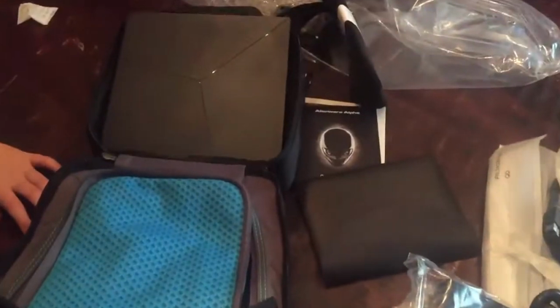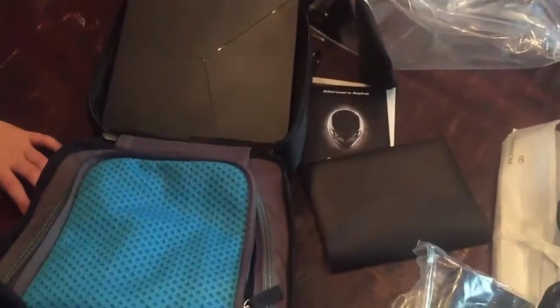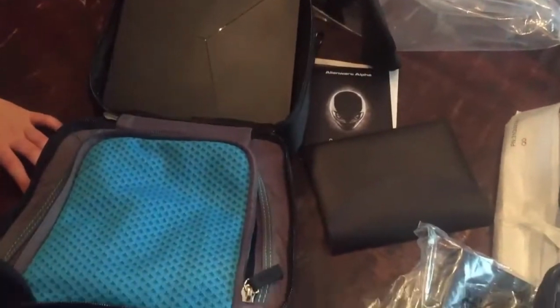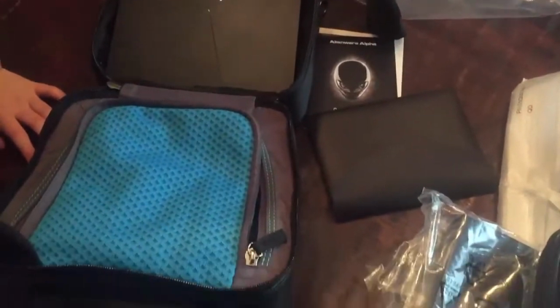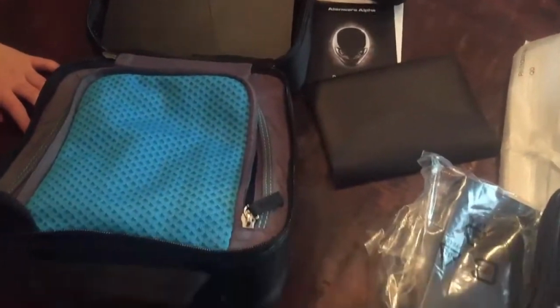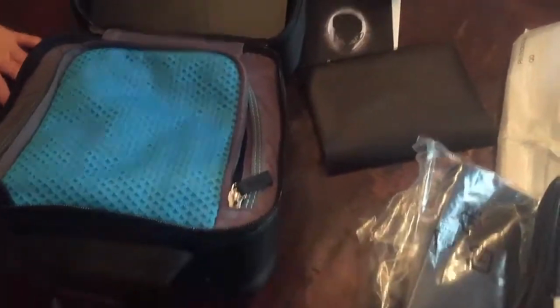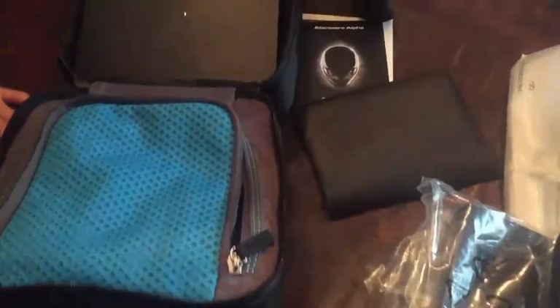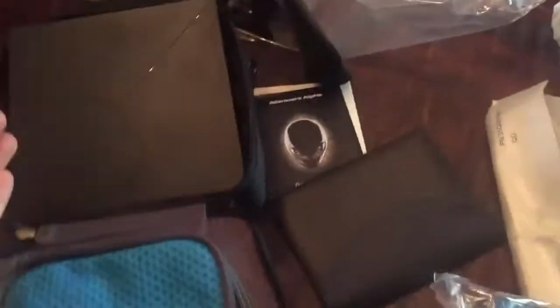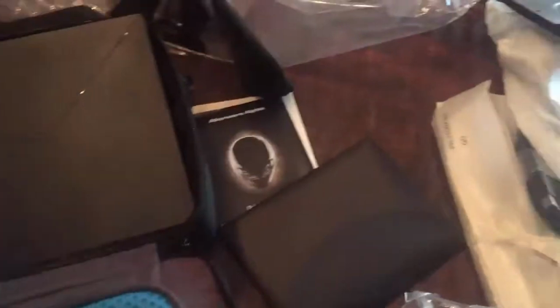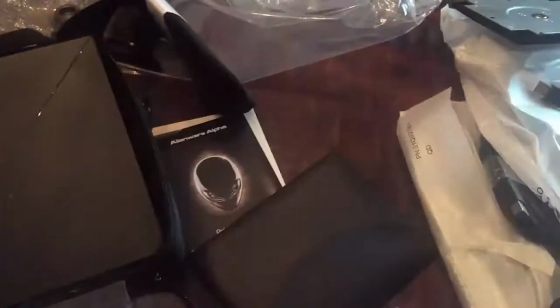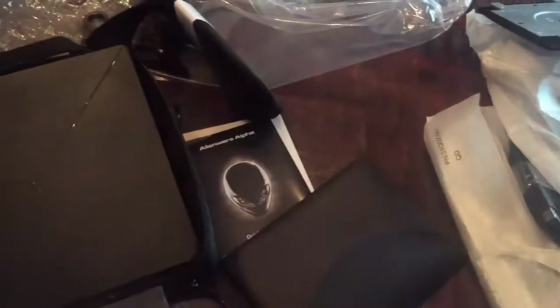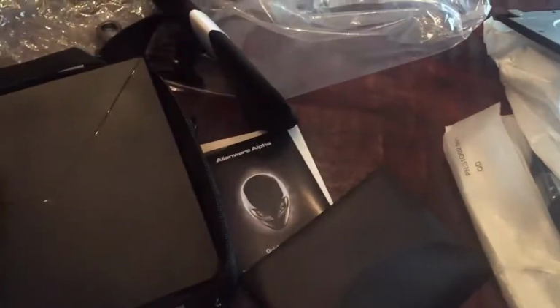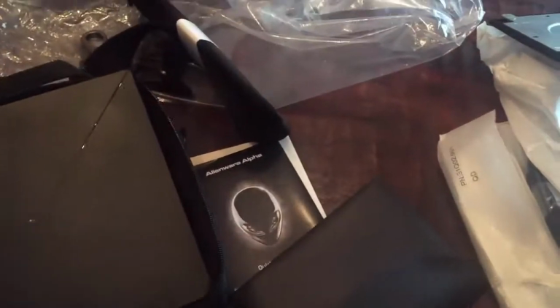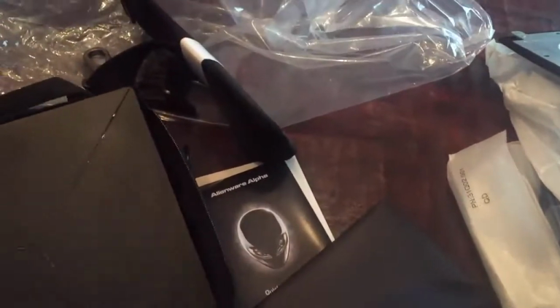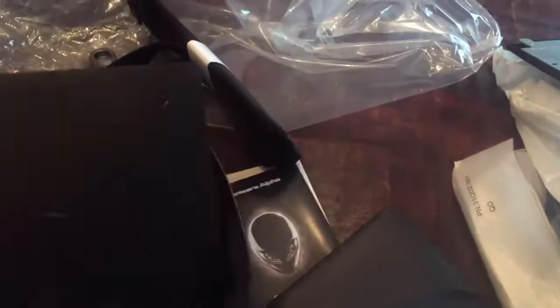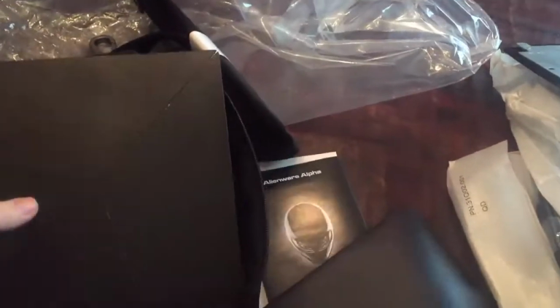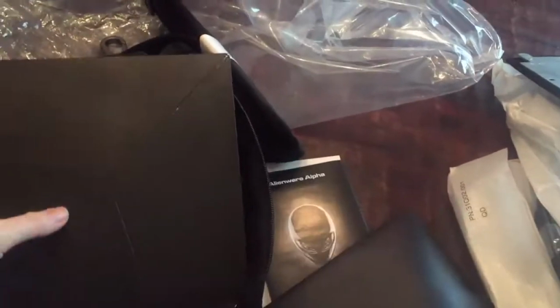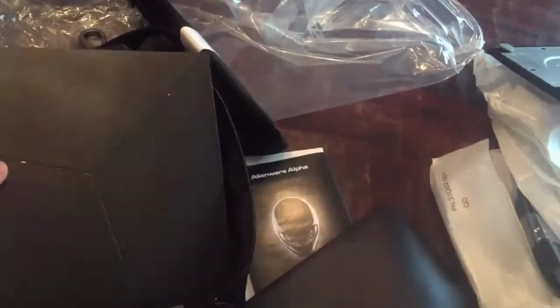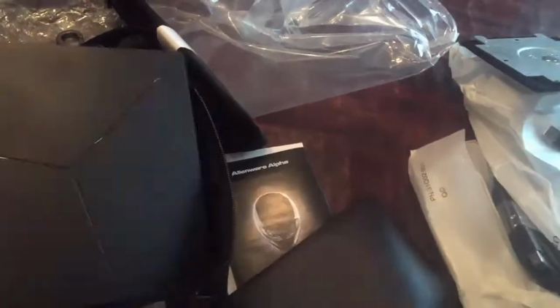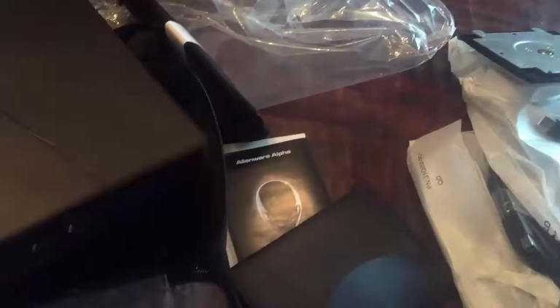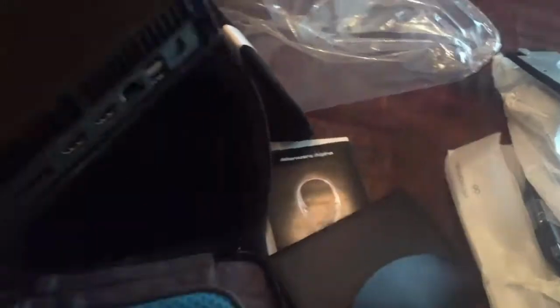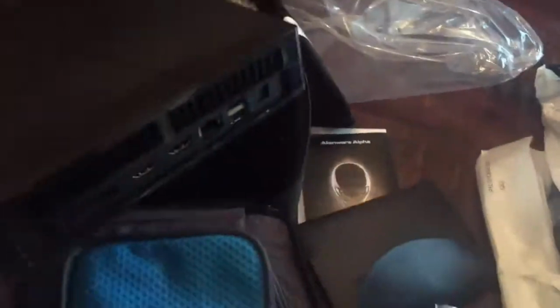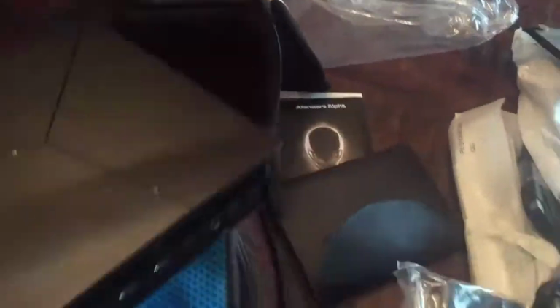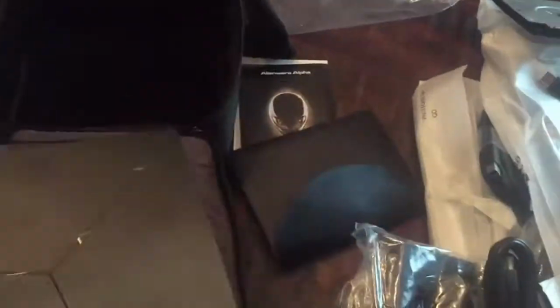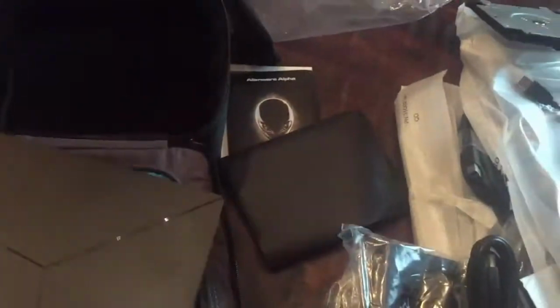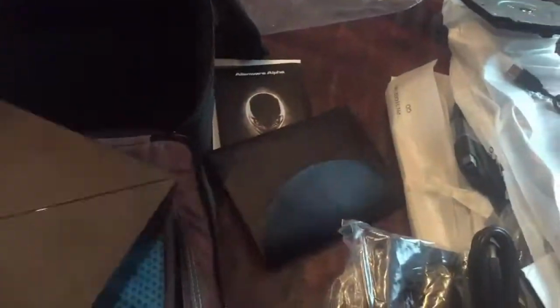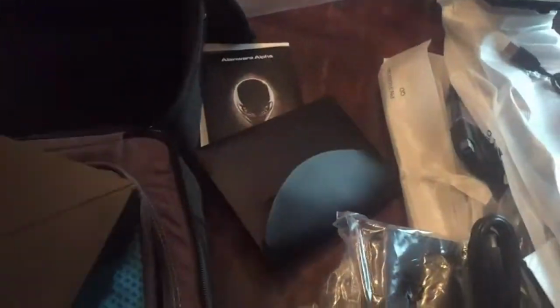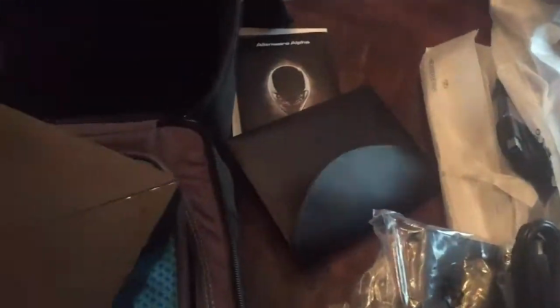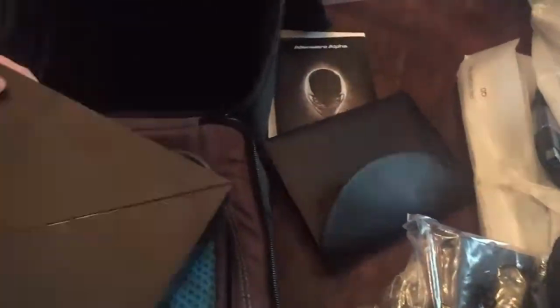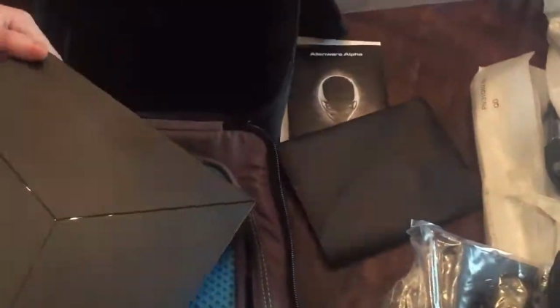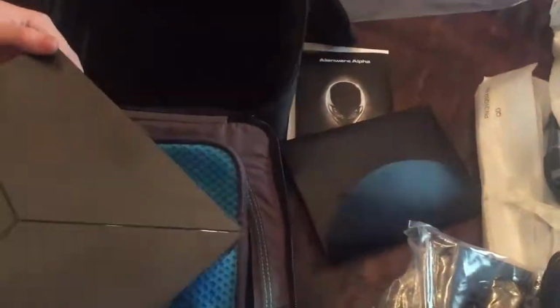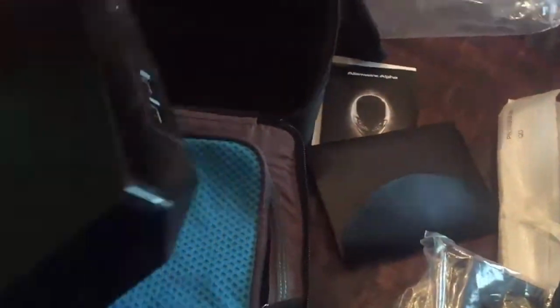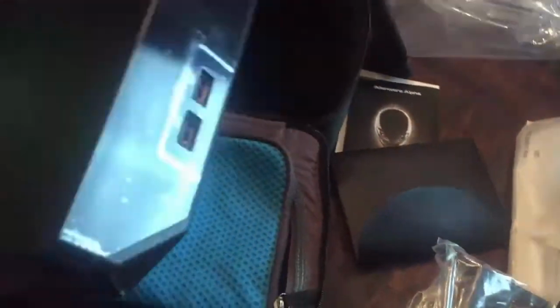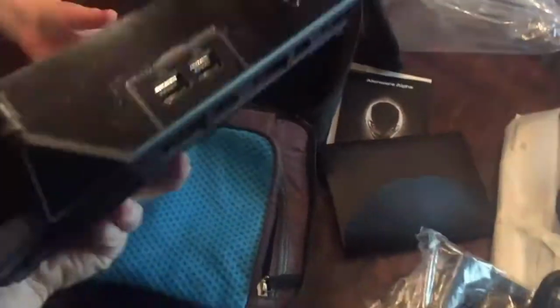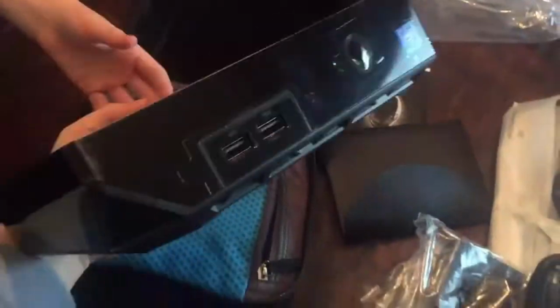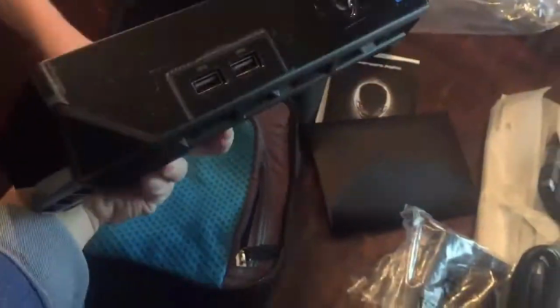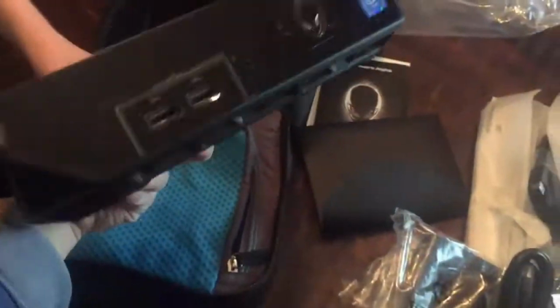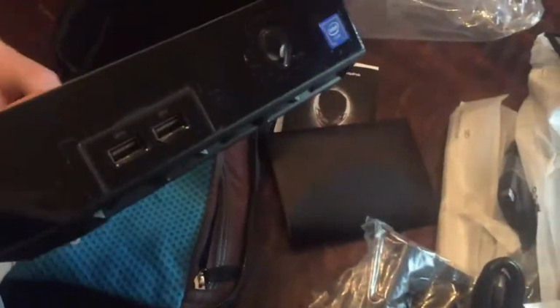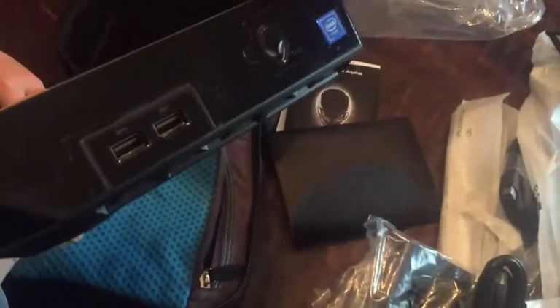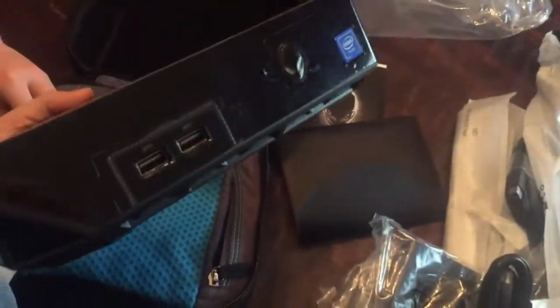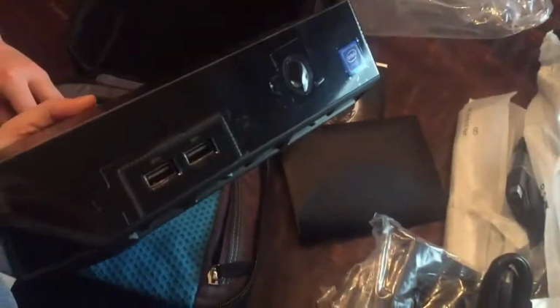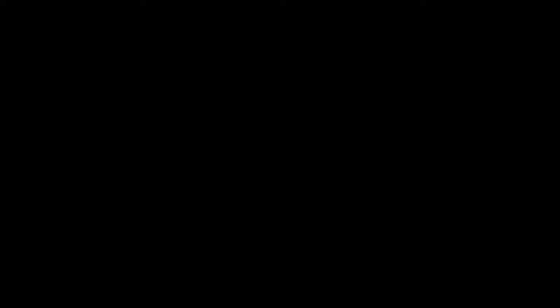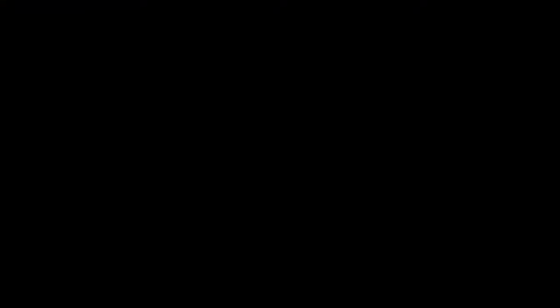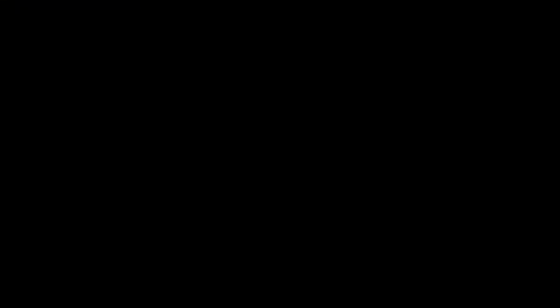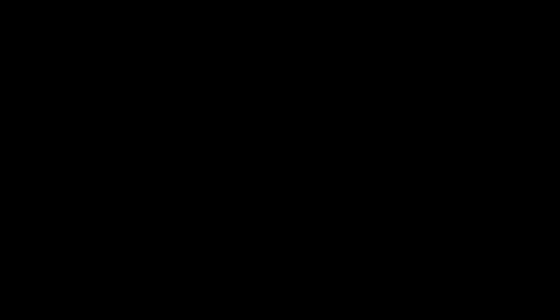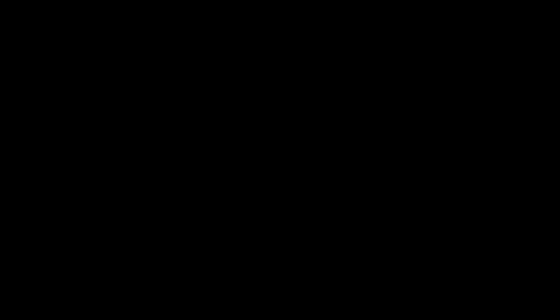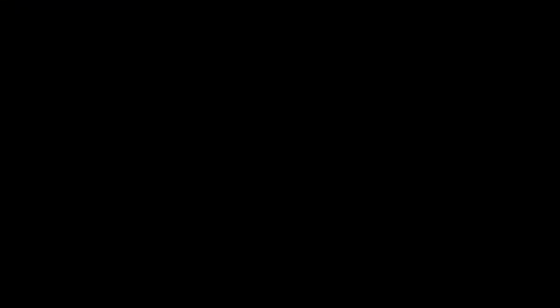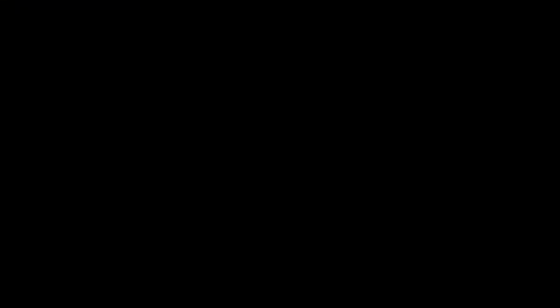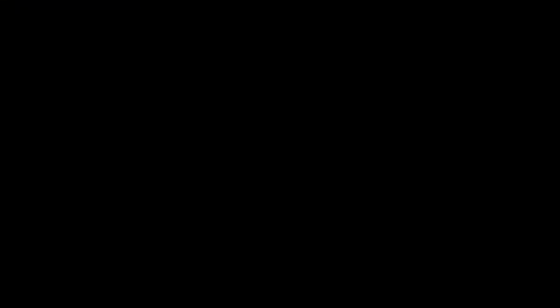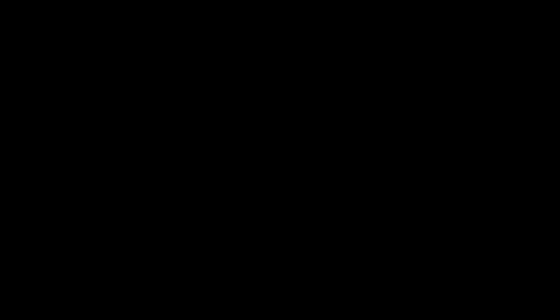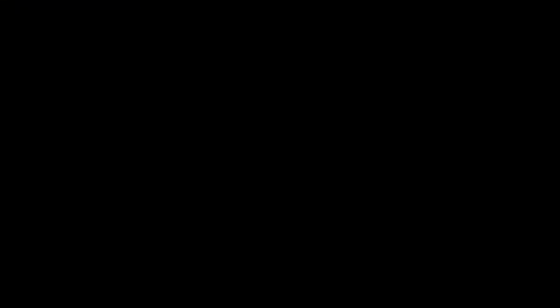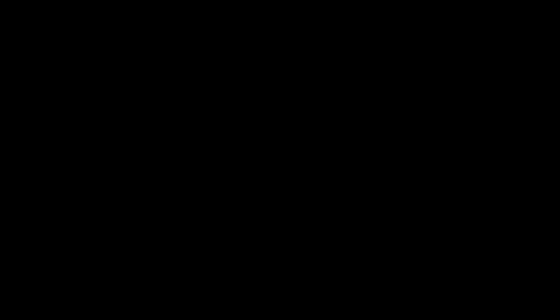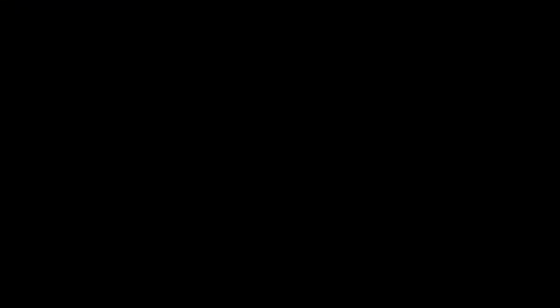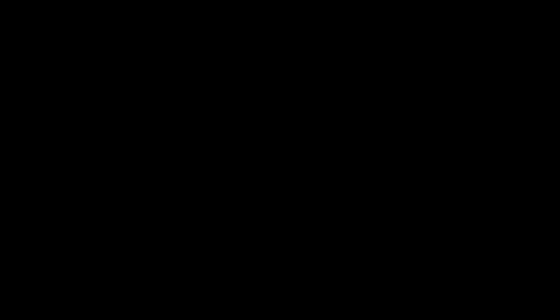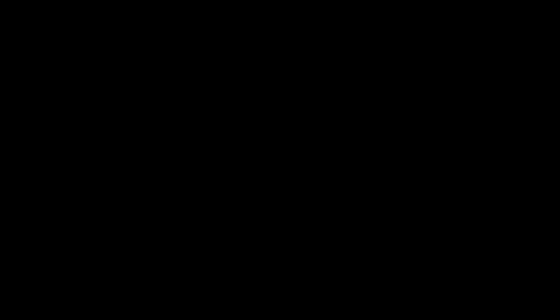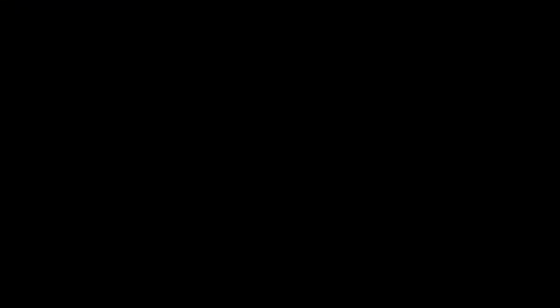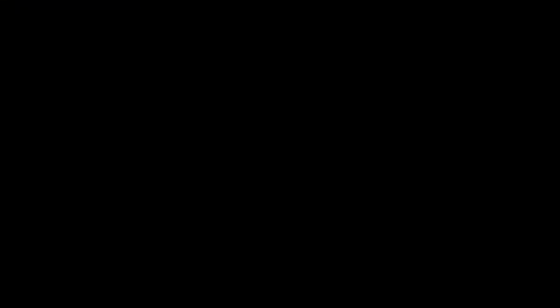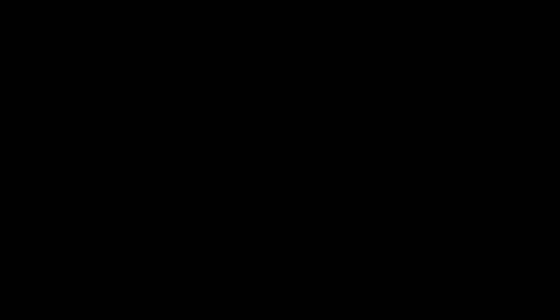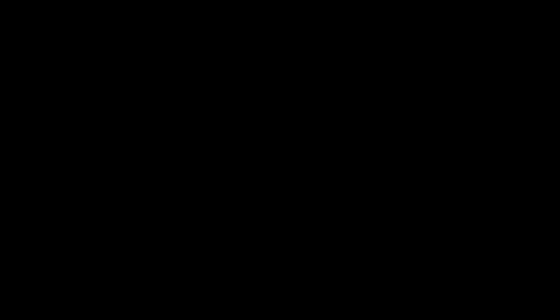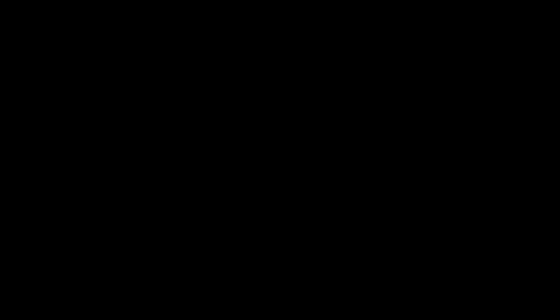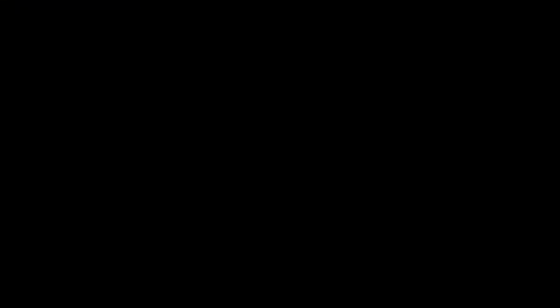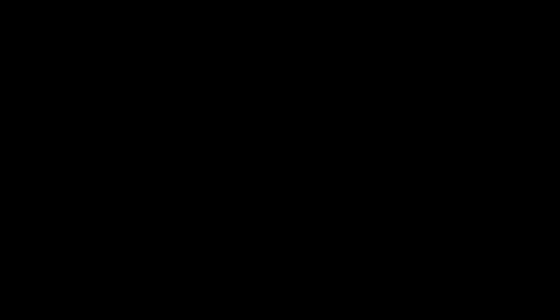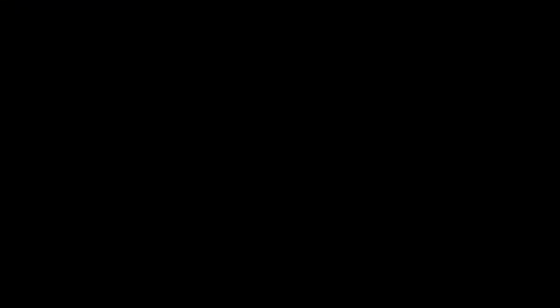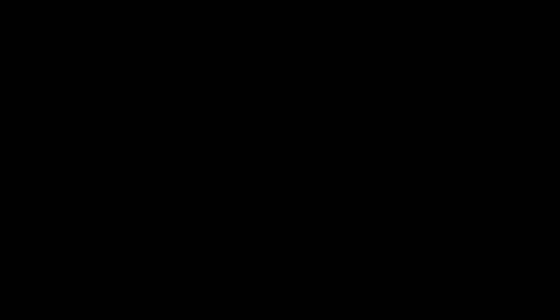Well, there you go — there you have it, there's our unboxing. We'll do a time lapse later. Thank you Alienware, looking forward to reviewing. Thanks, bye!